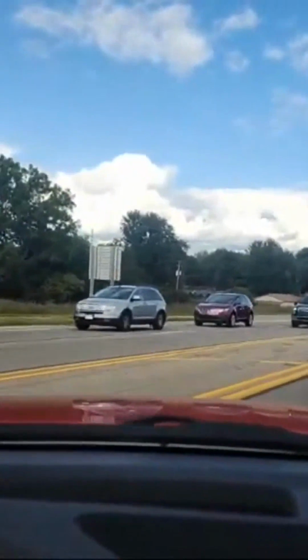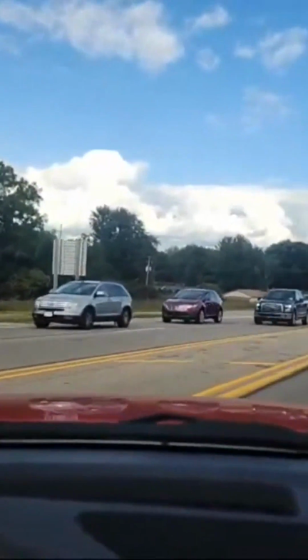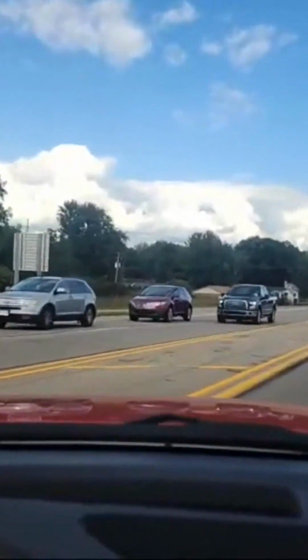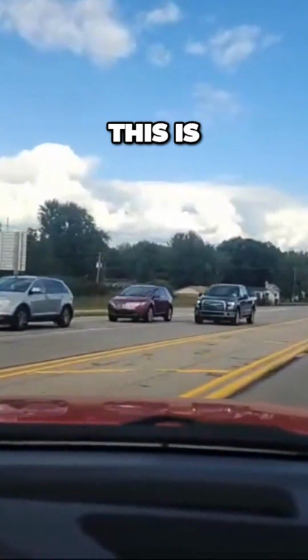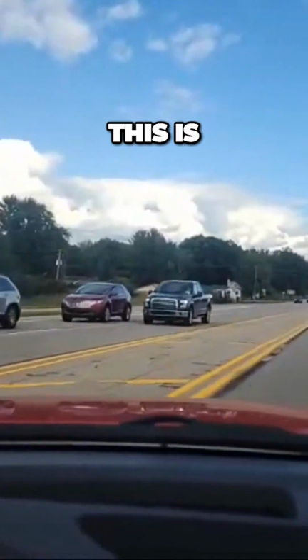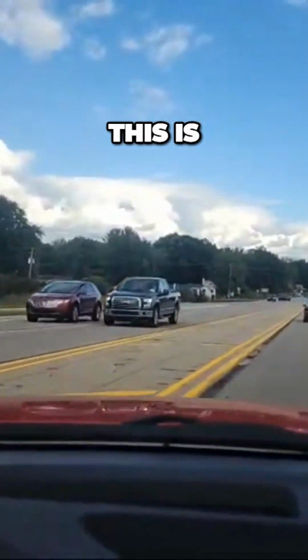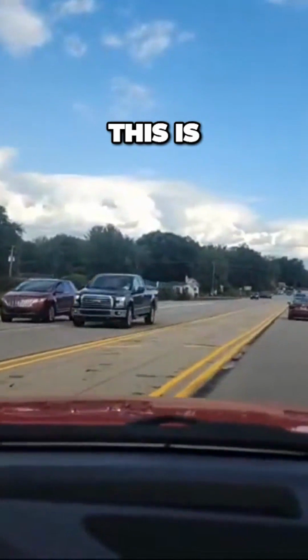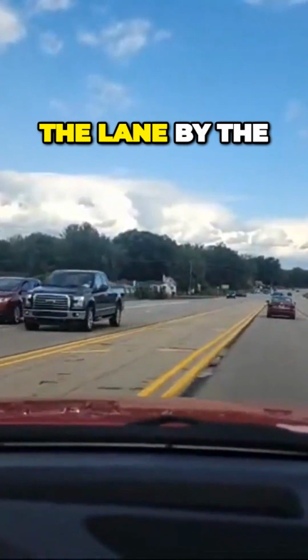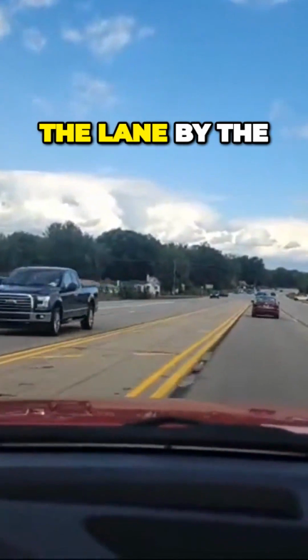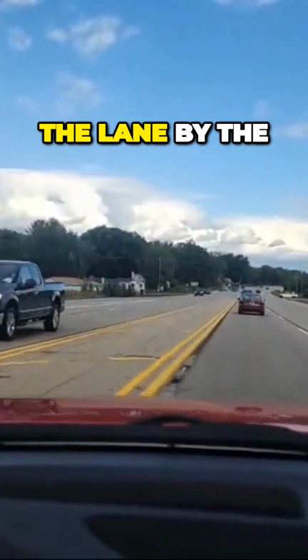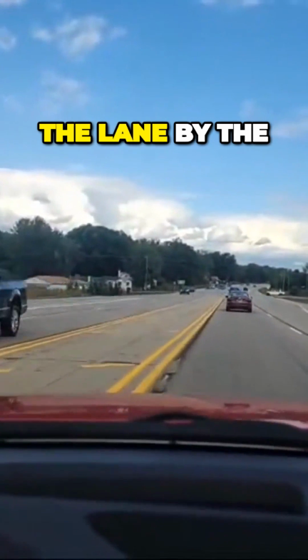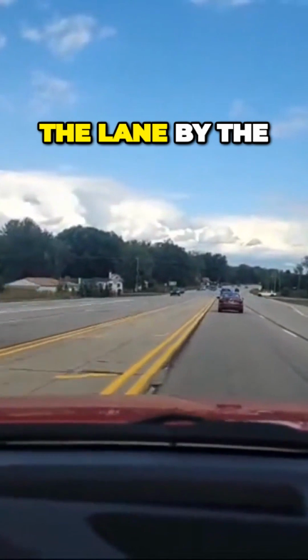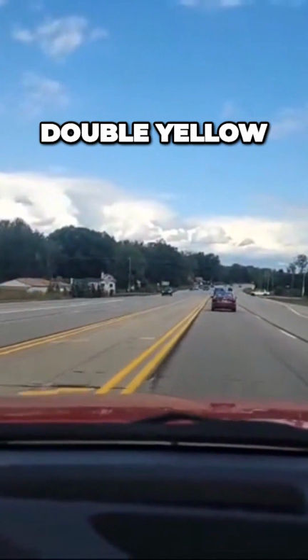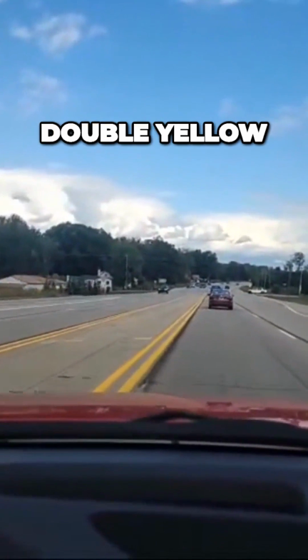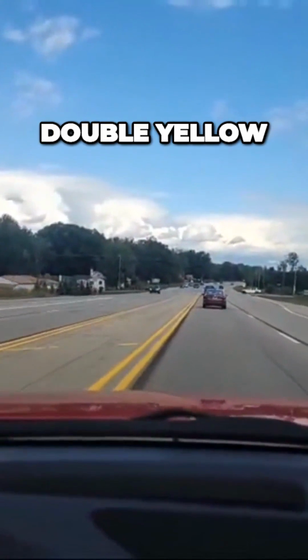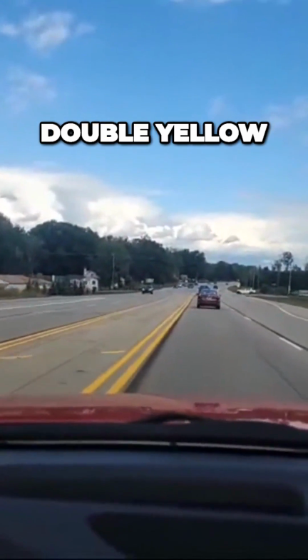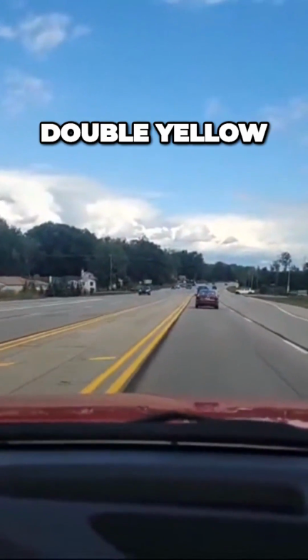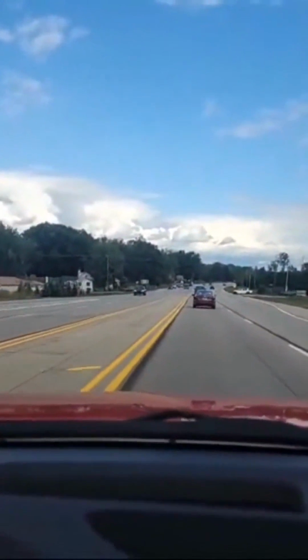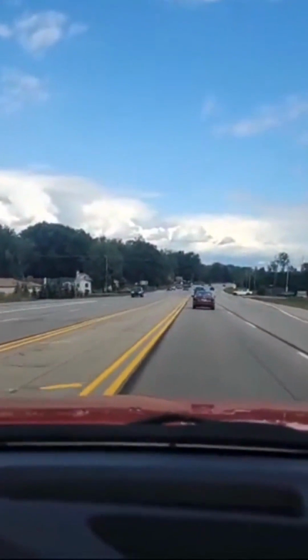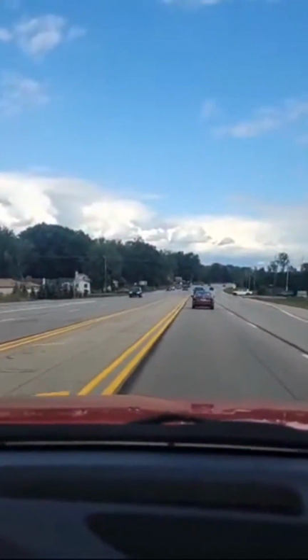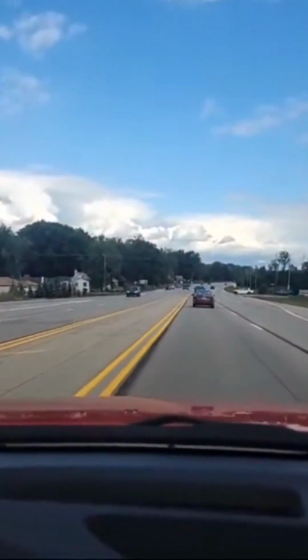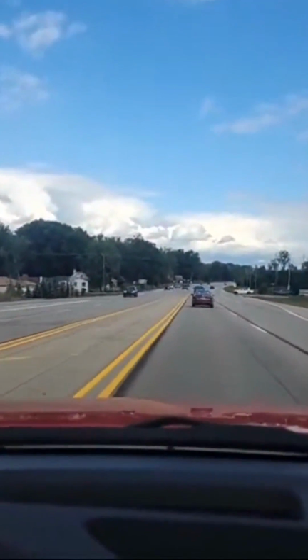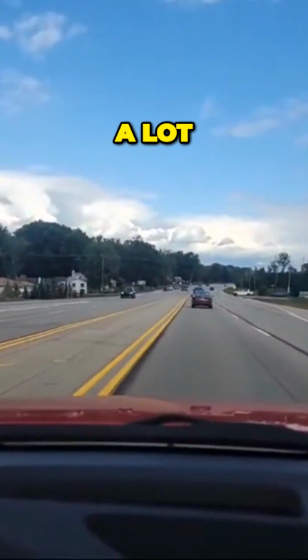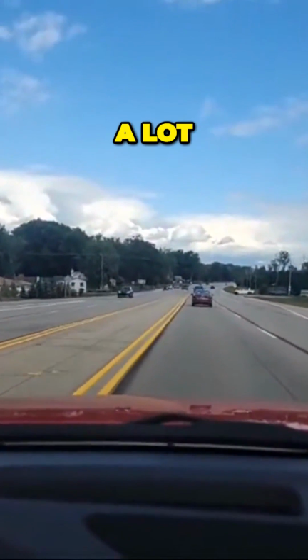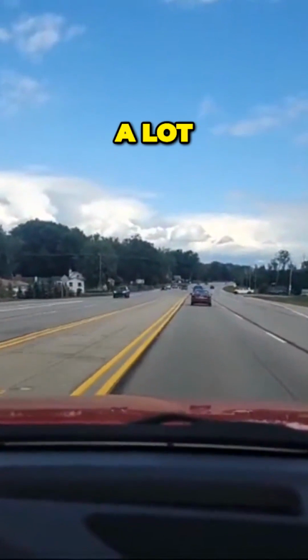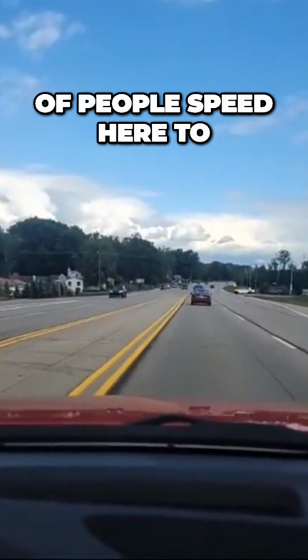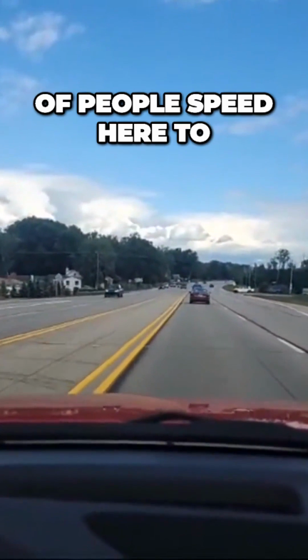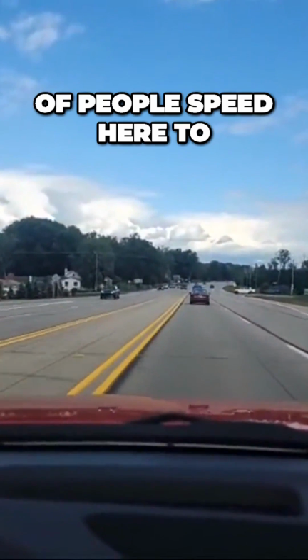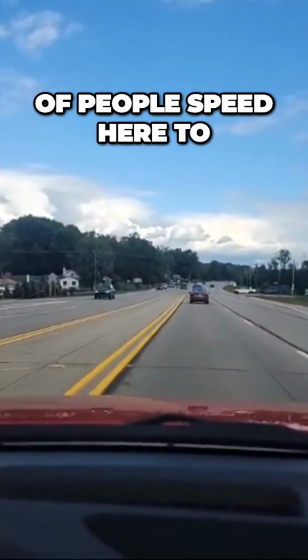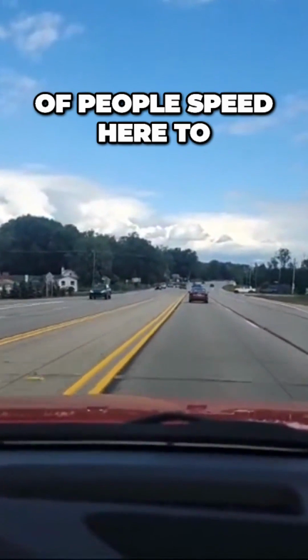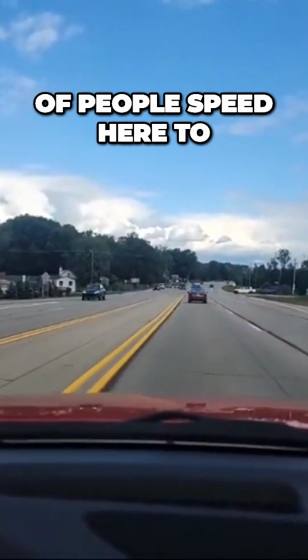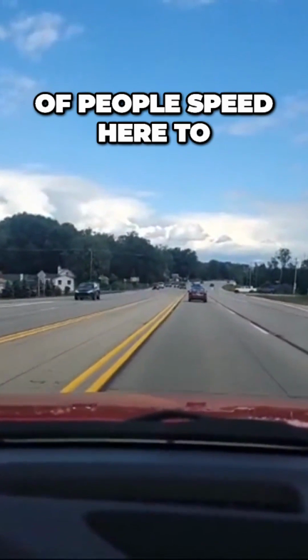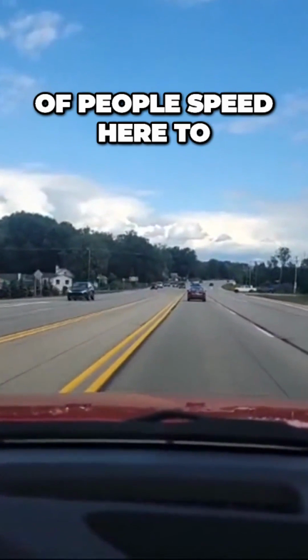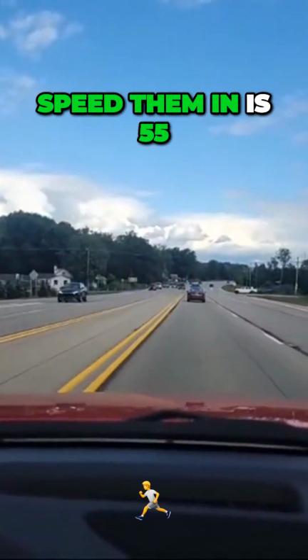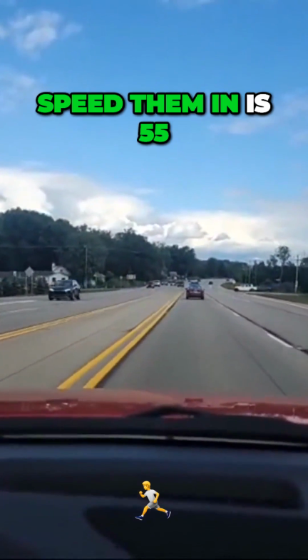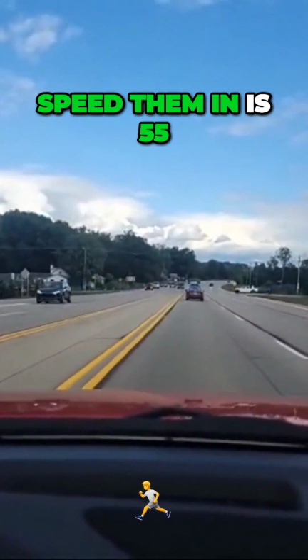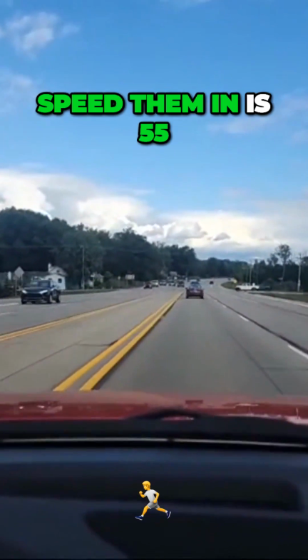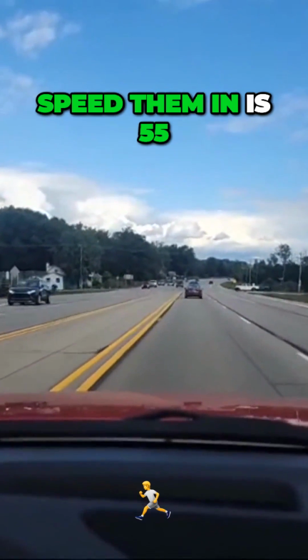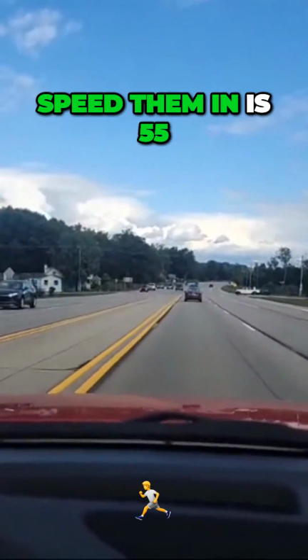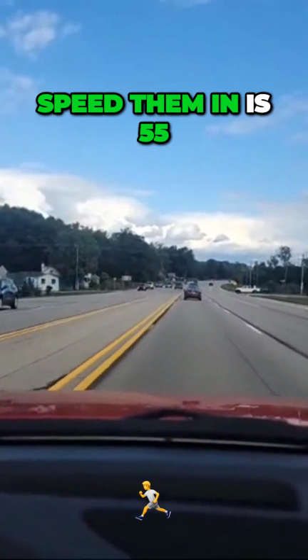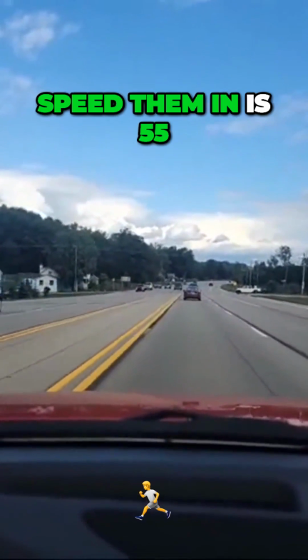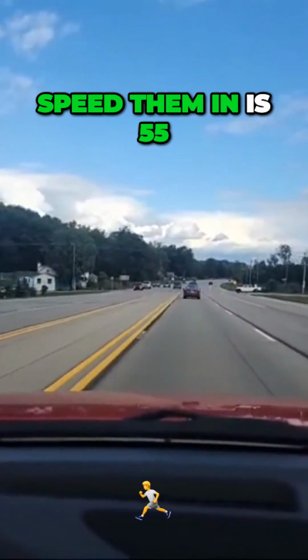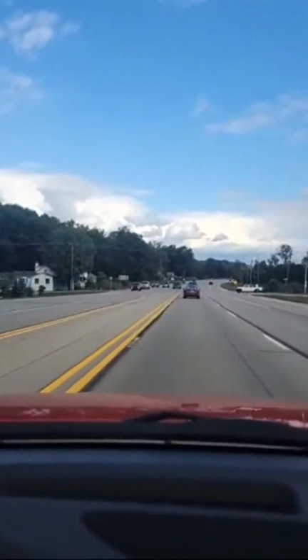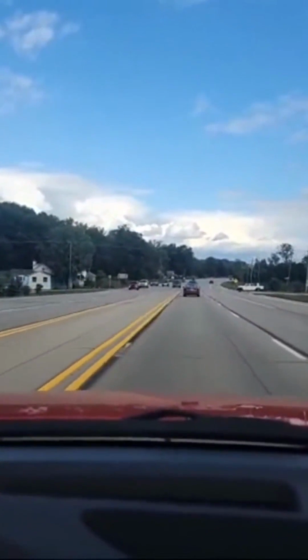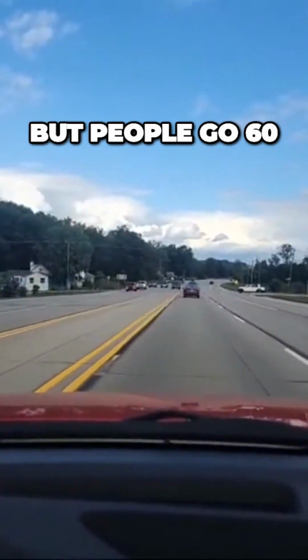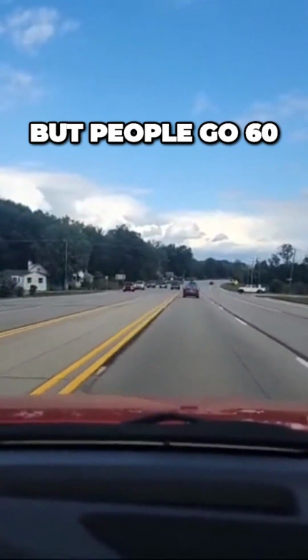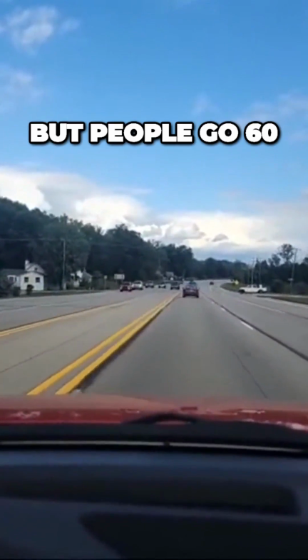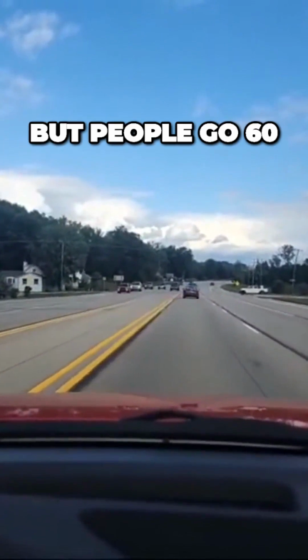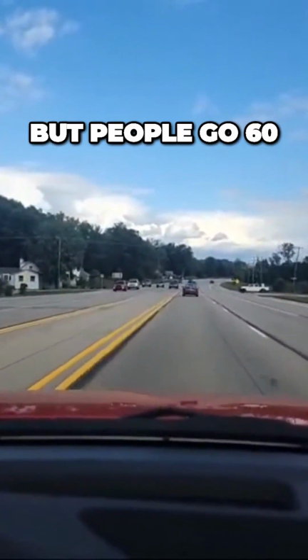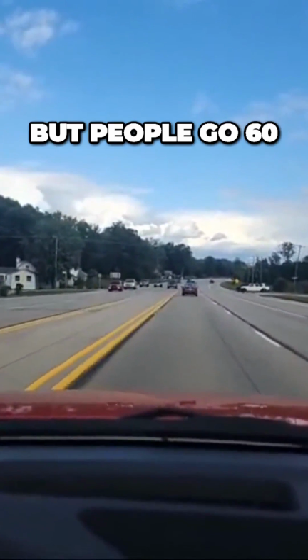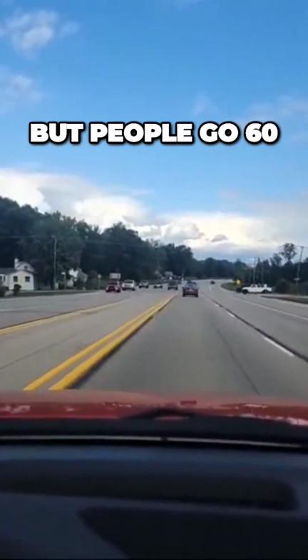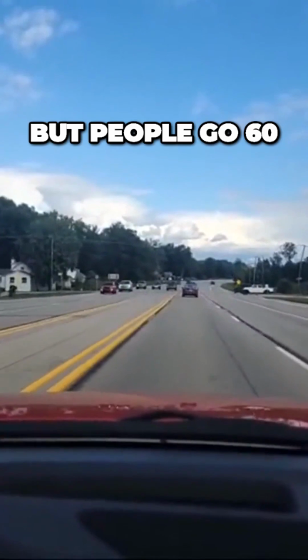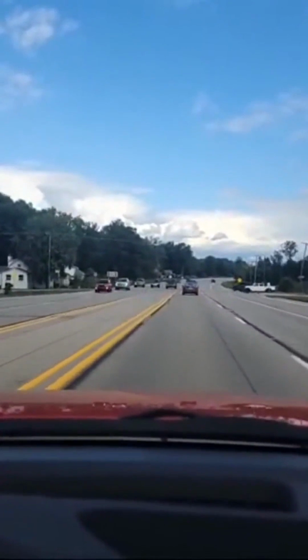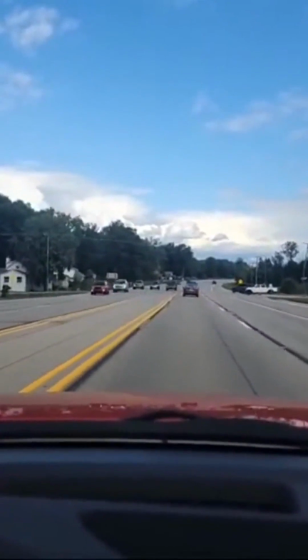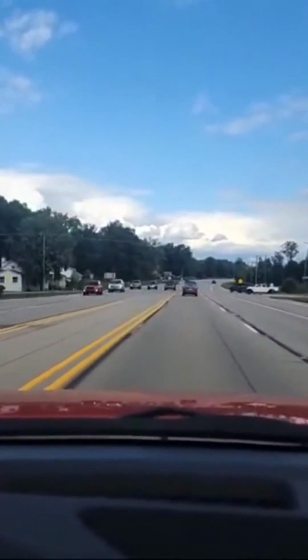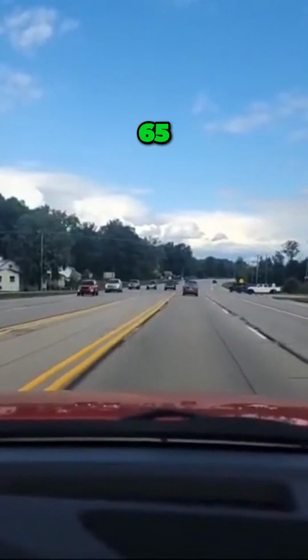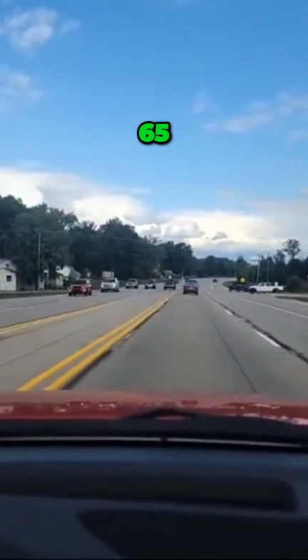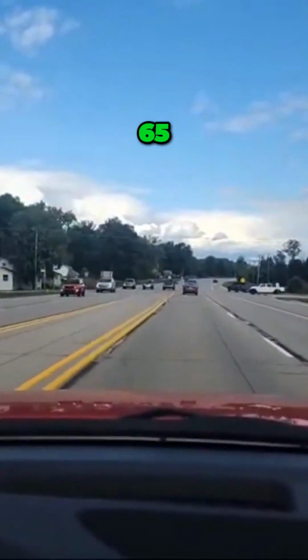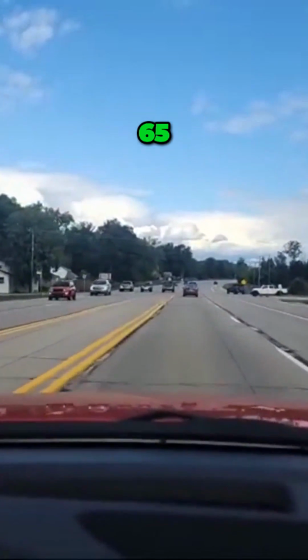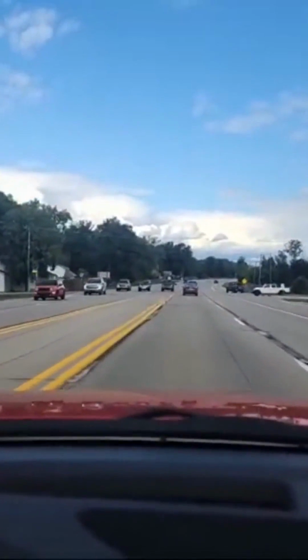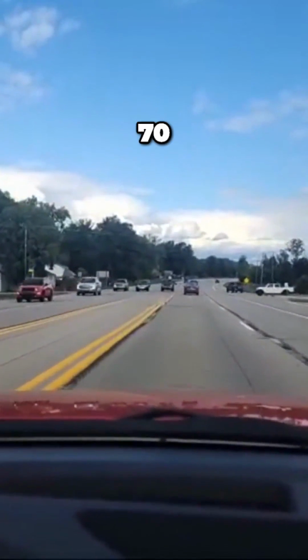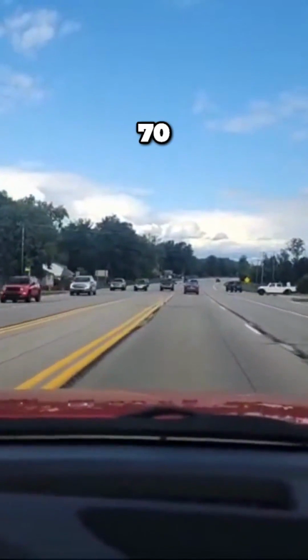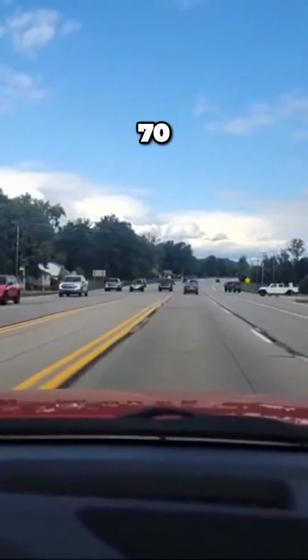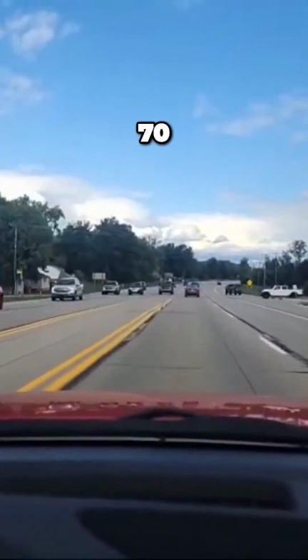This is the lane by the double yellow. A lot of people speed here — the speed limit is 55, but people go 60, 65, even 70.